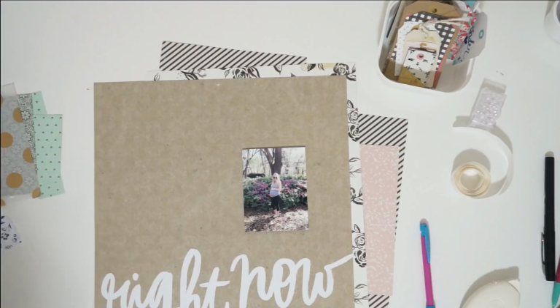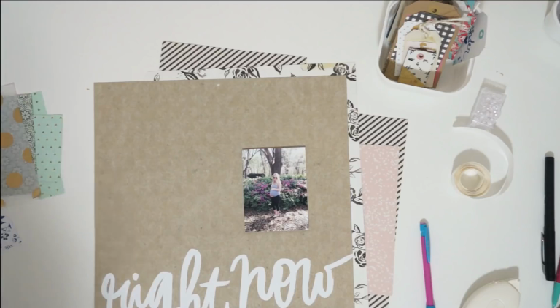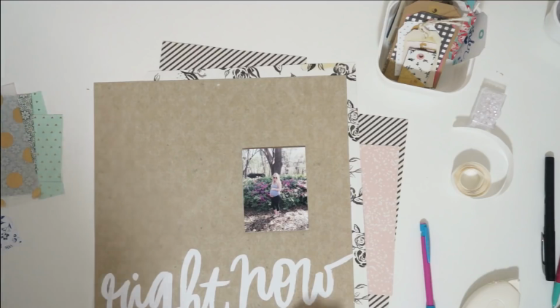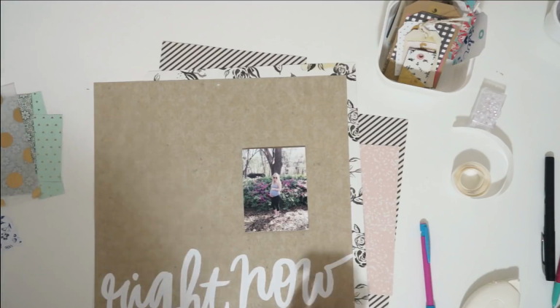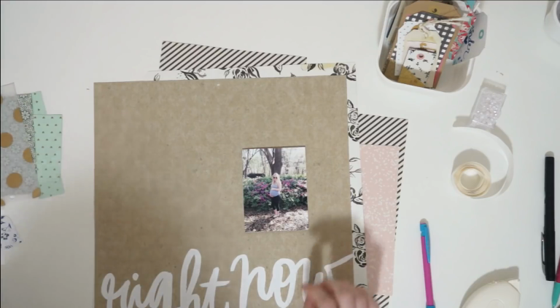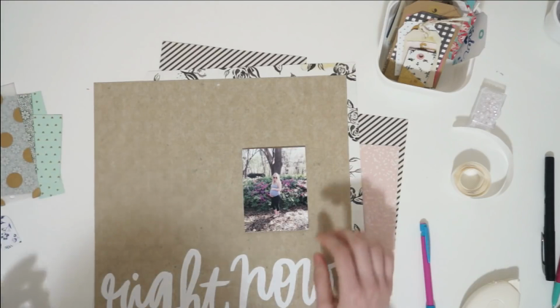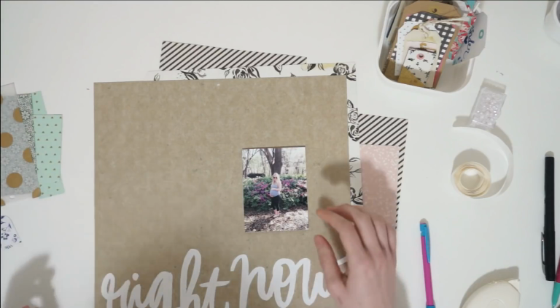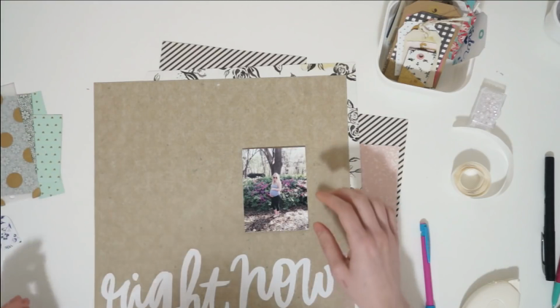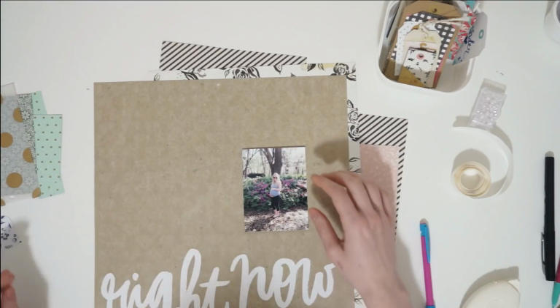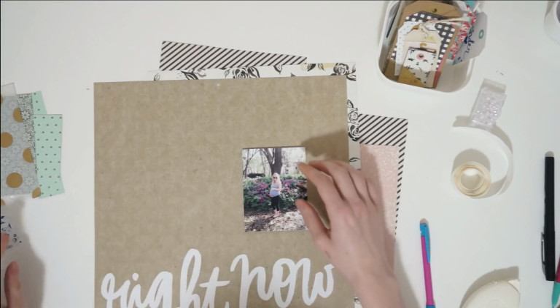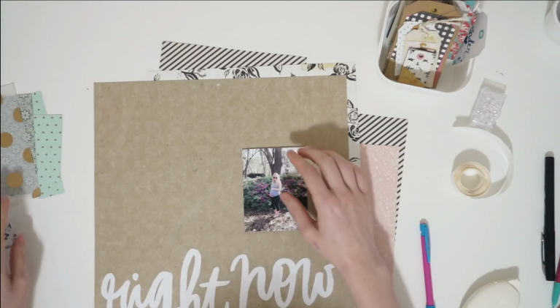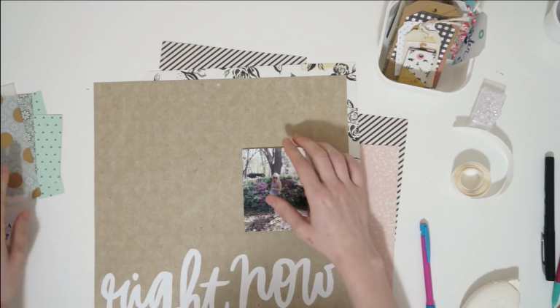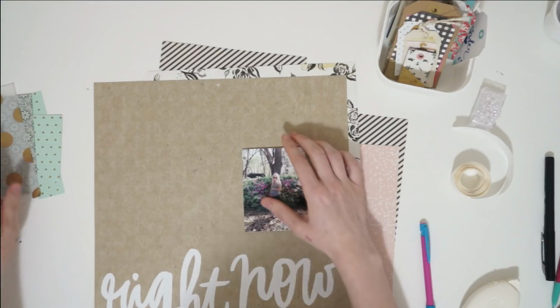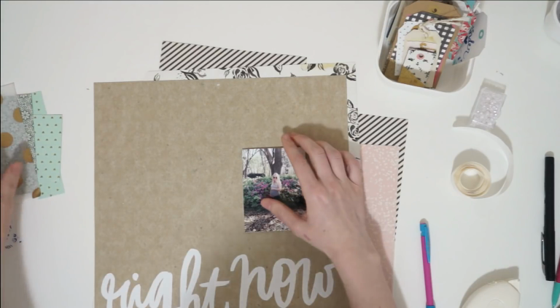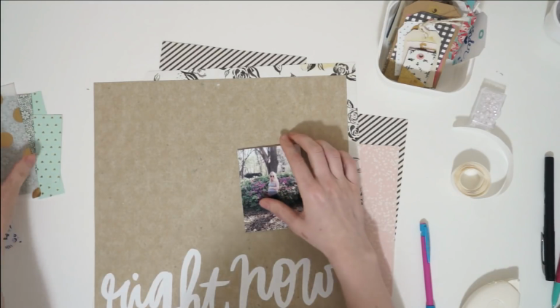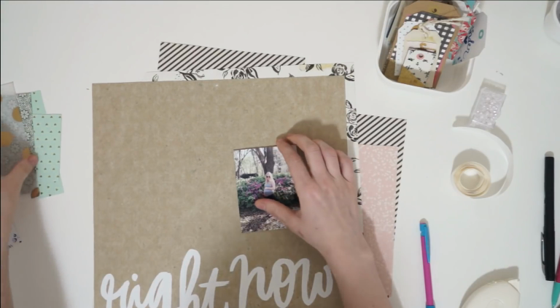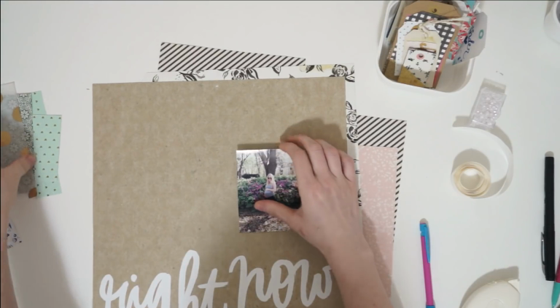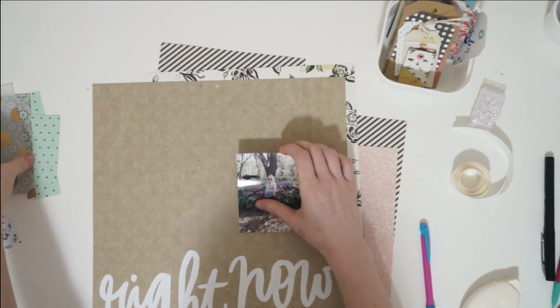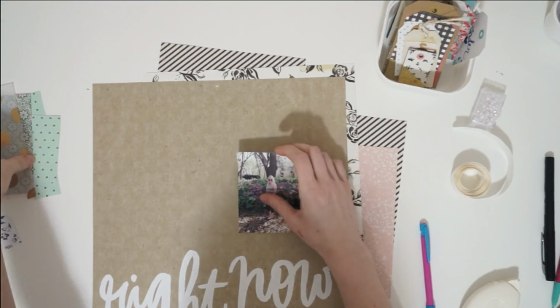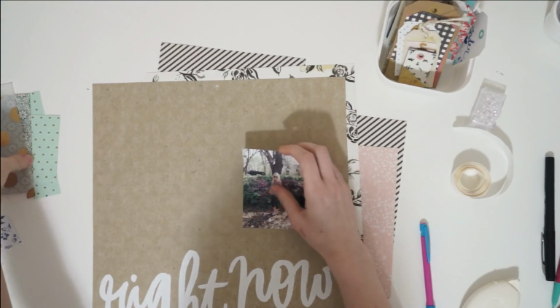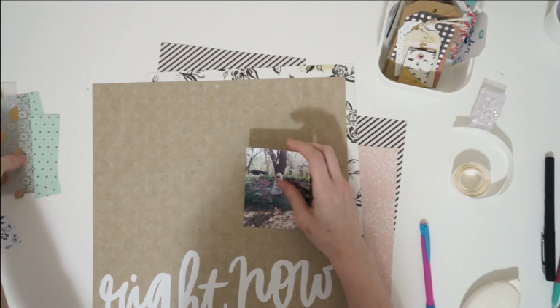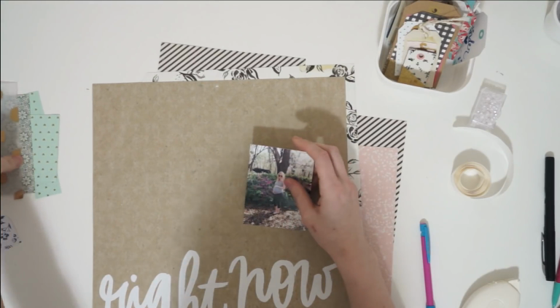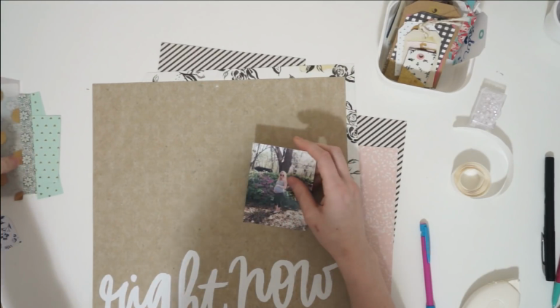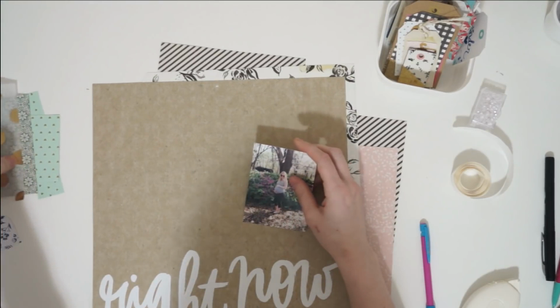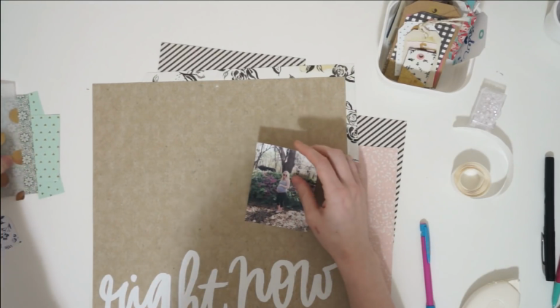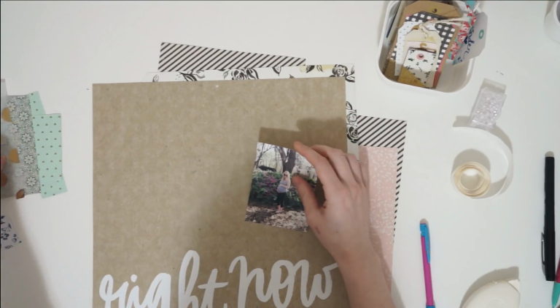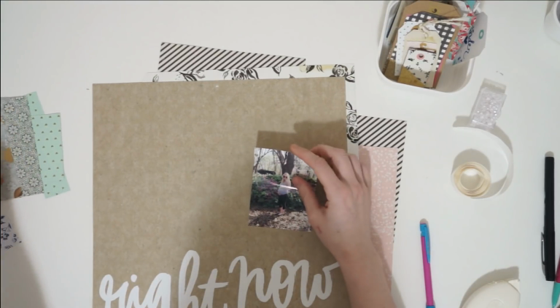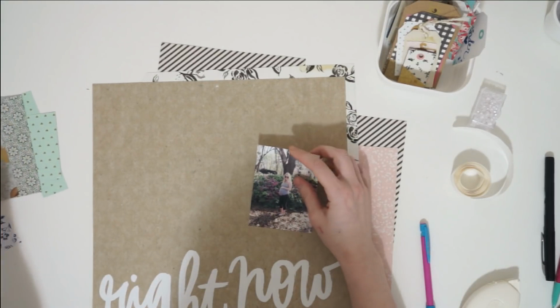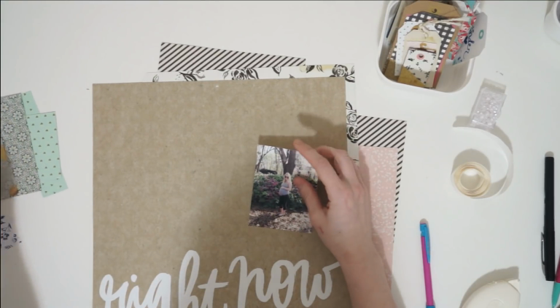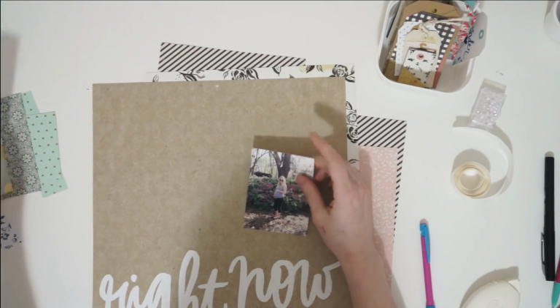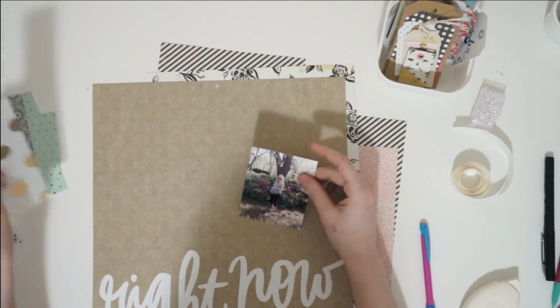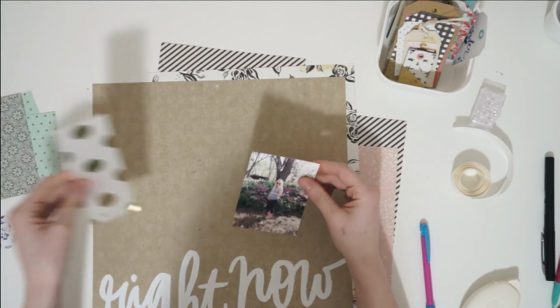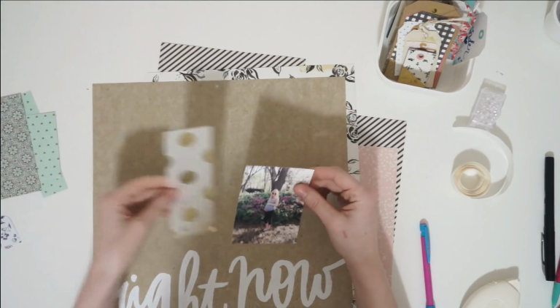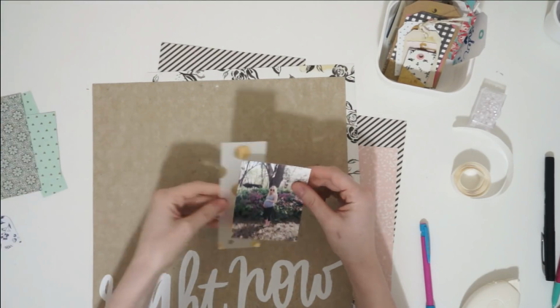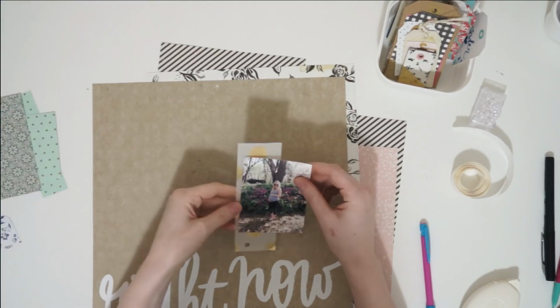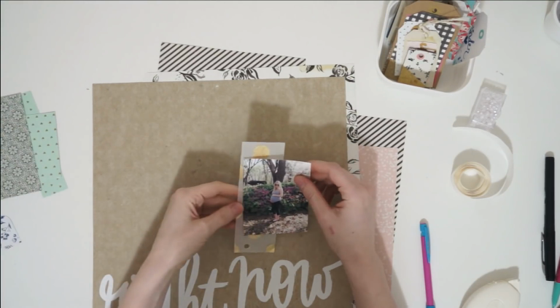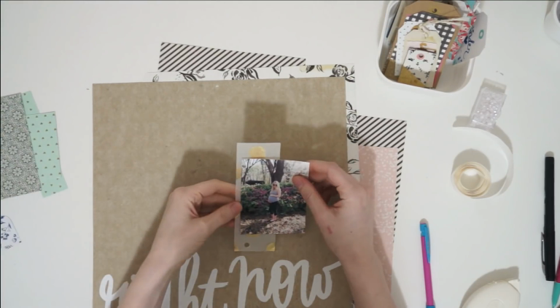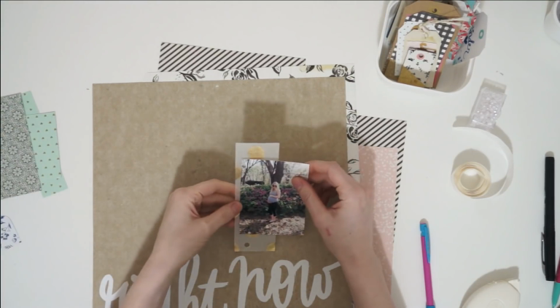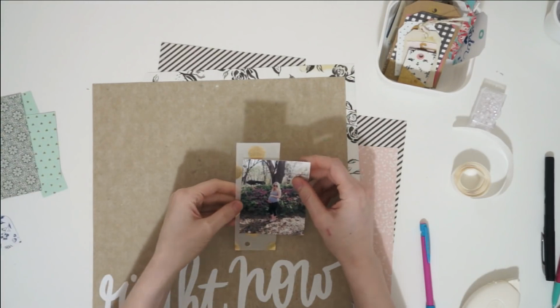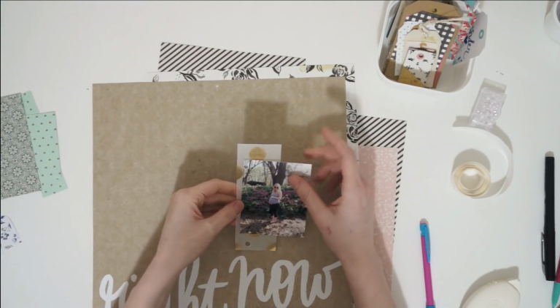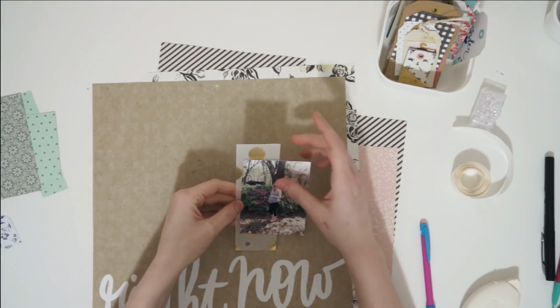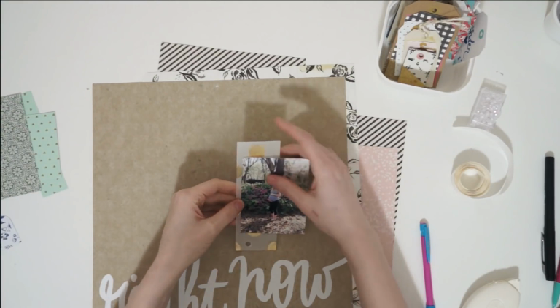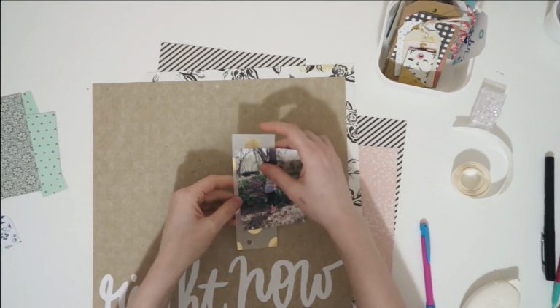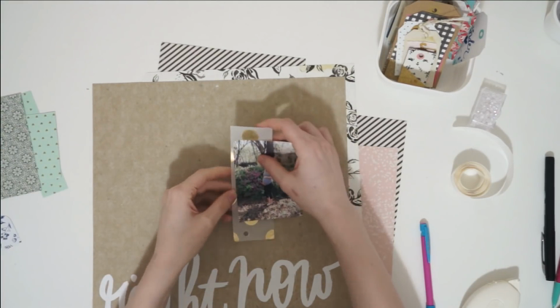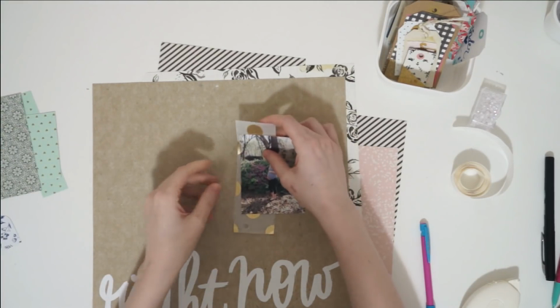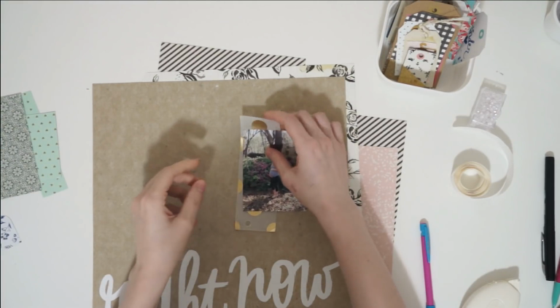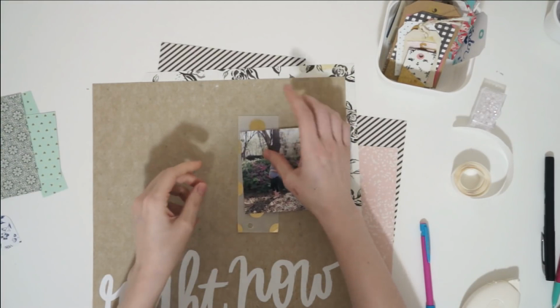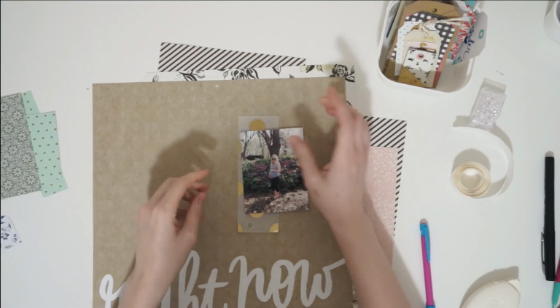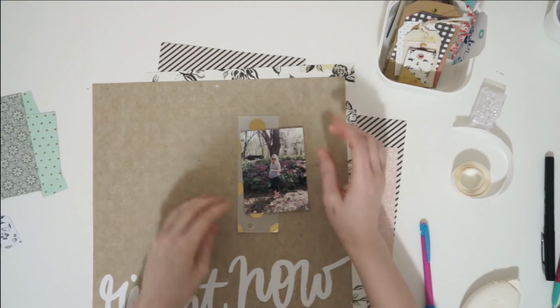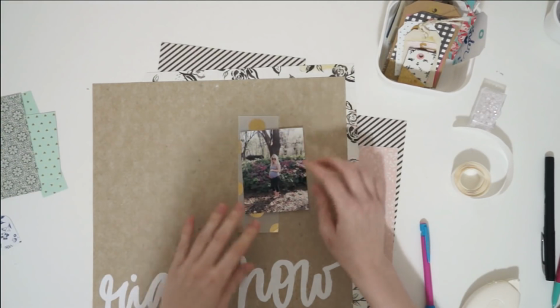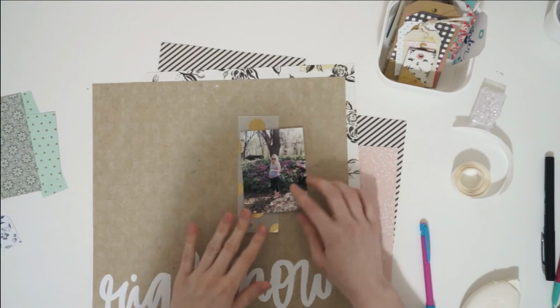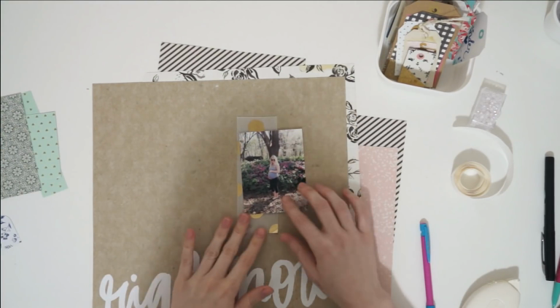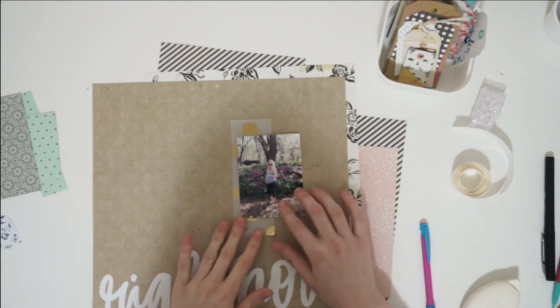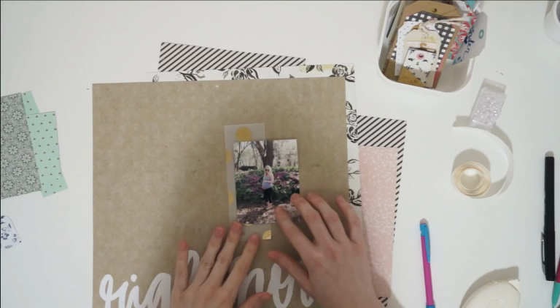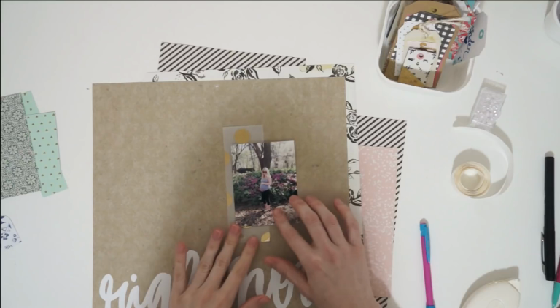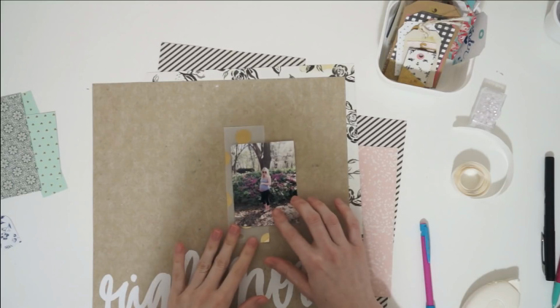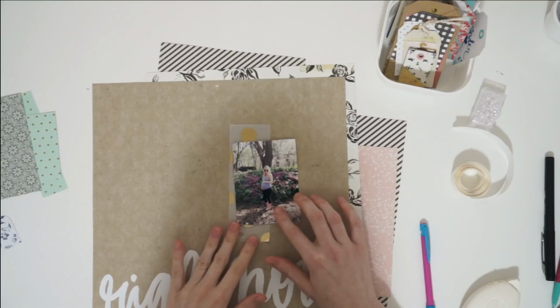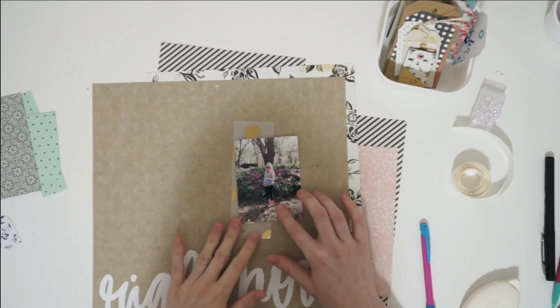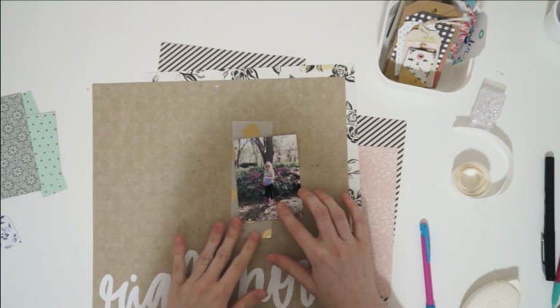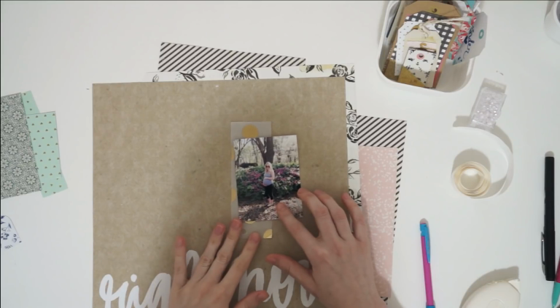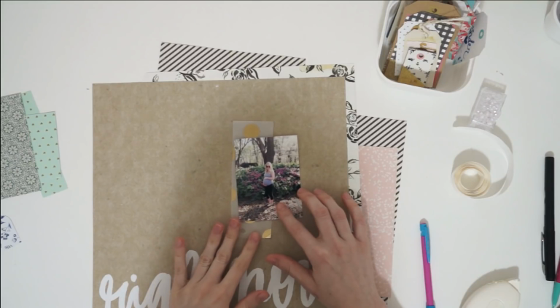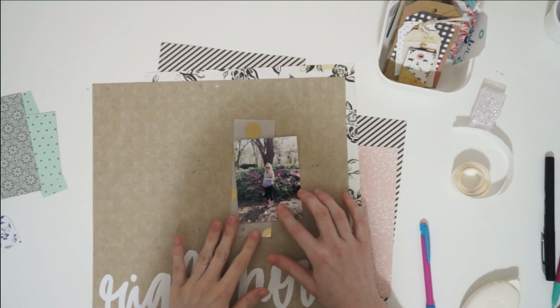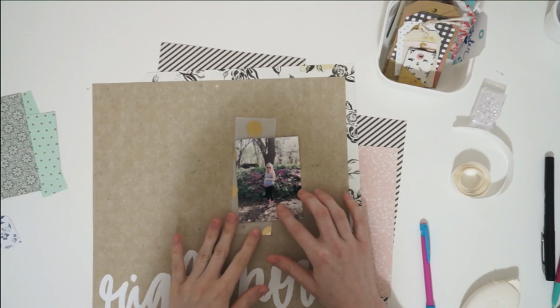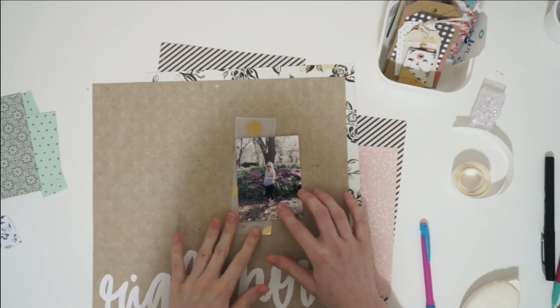Hey it's Laura, welcome to my channel. Today I've got a super quick process video for you.